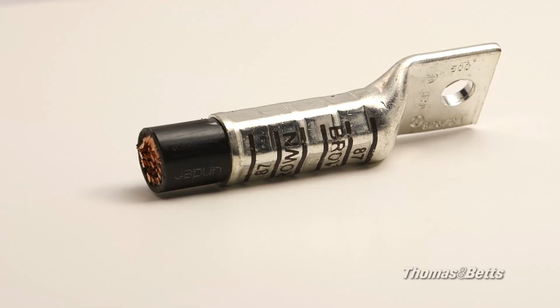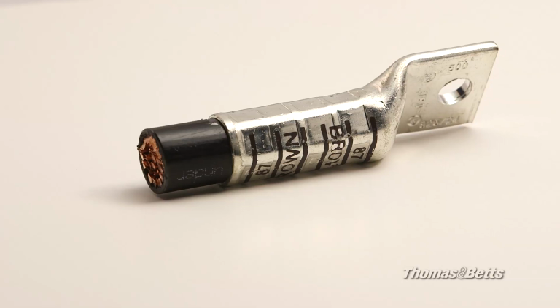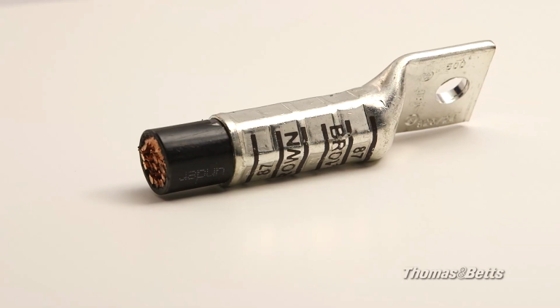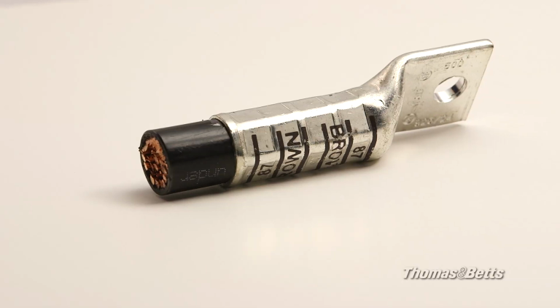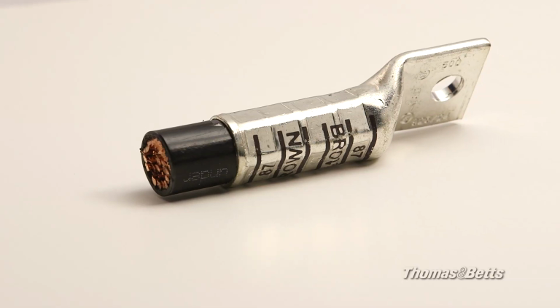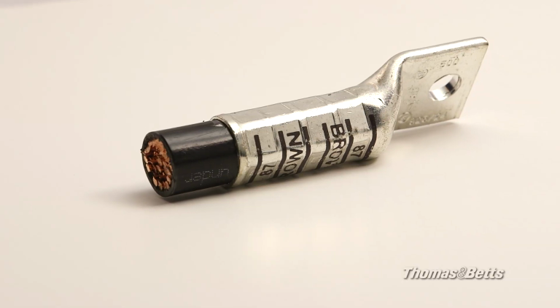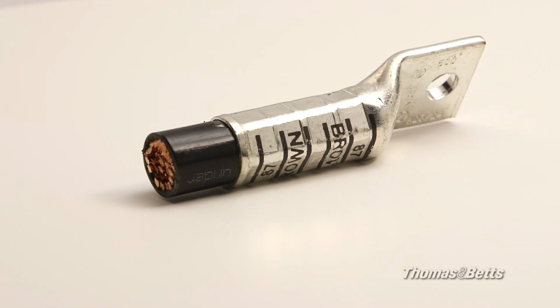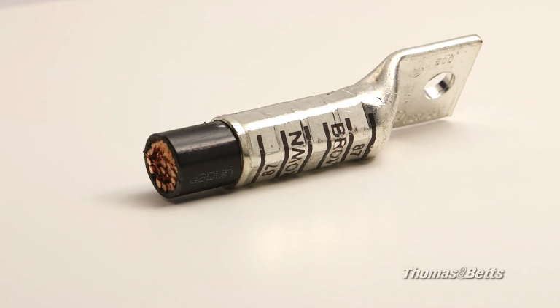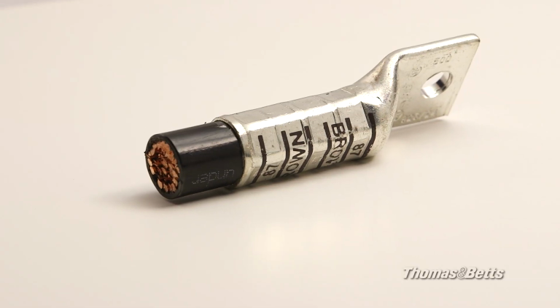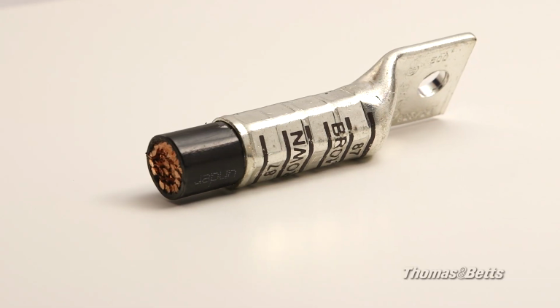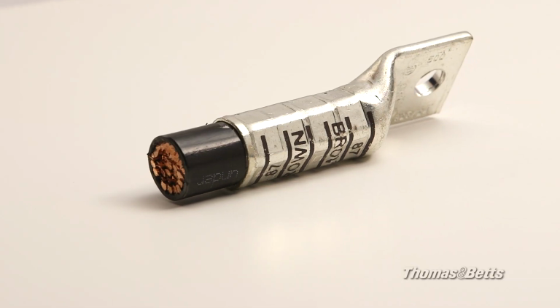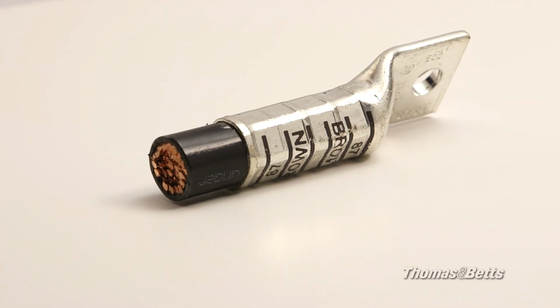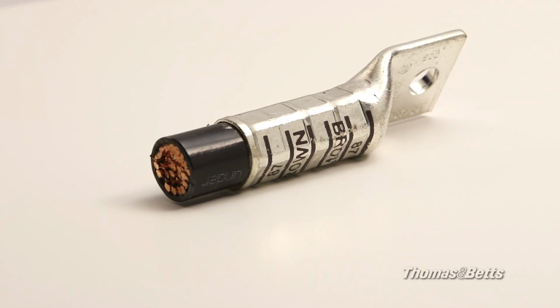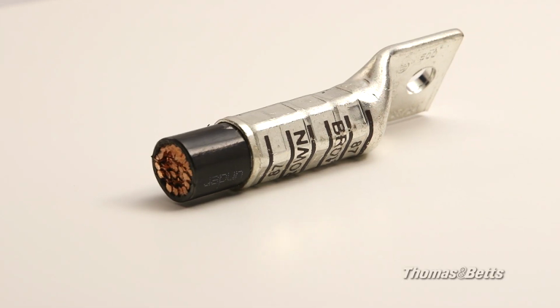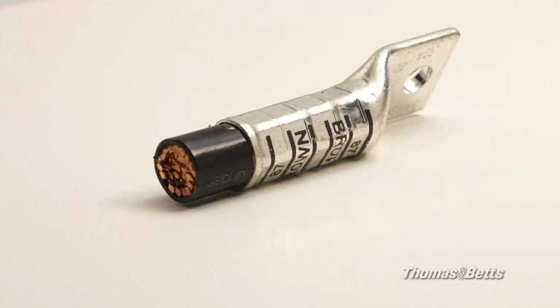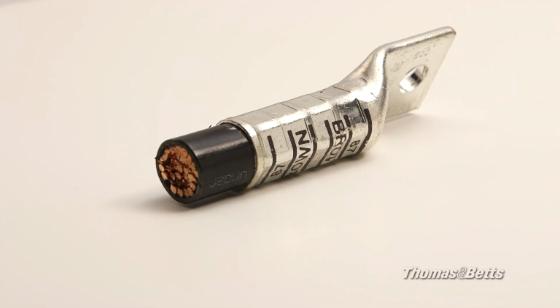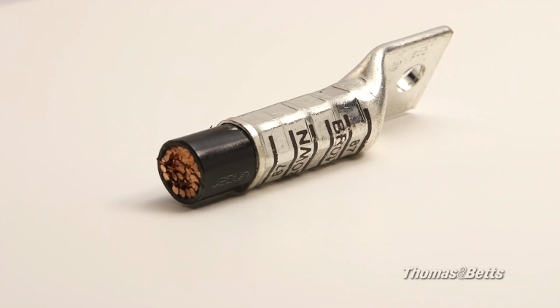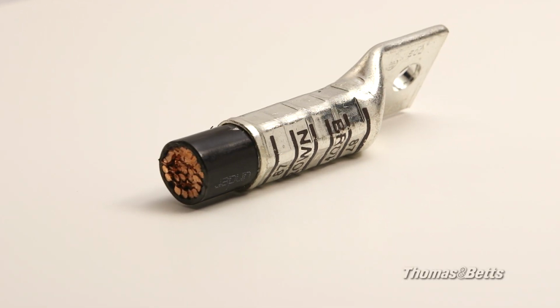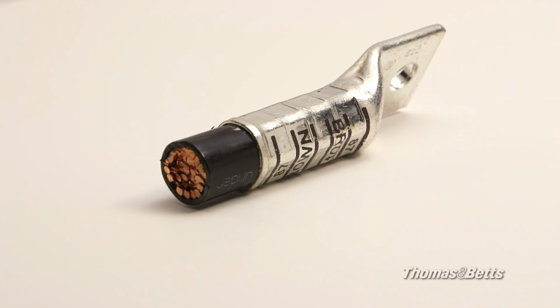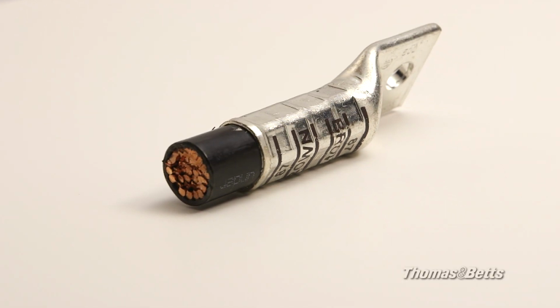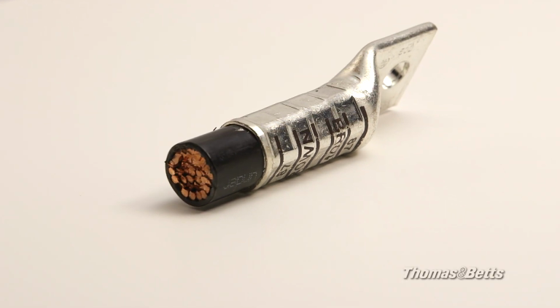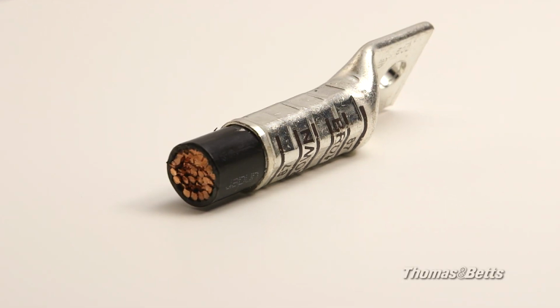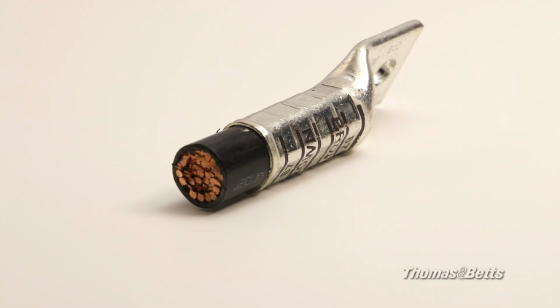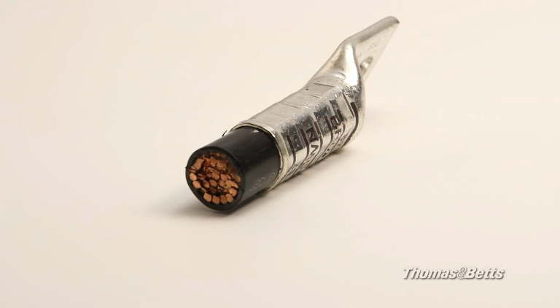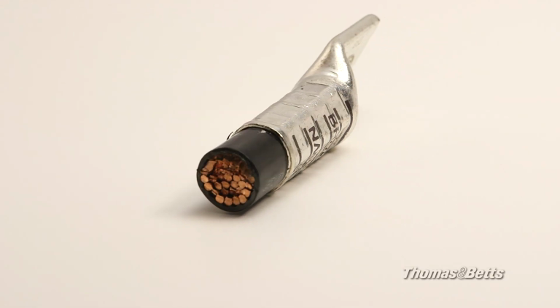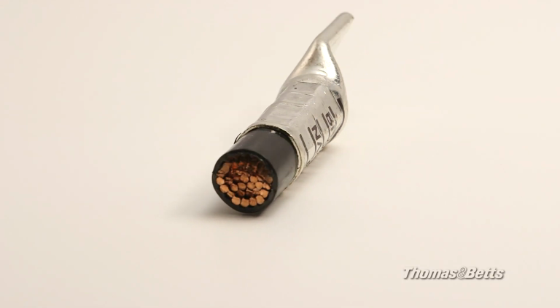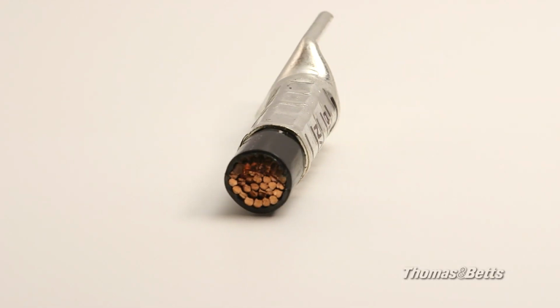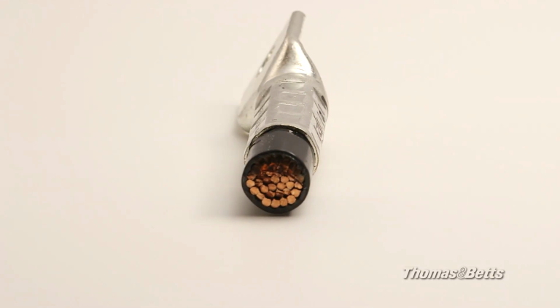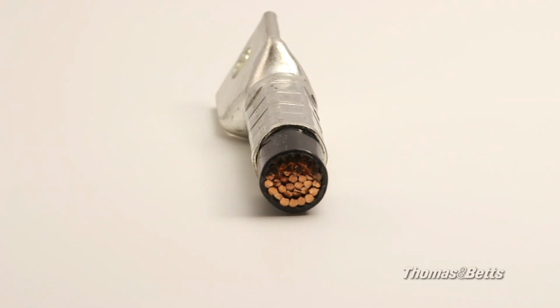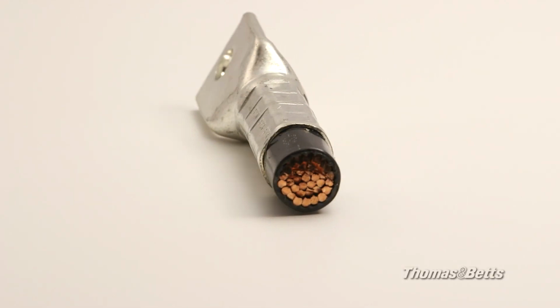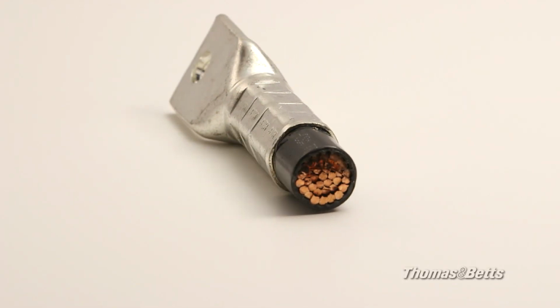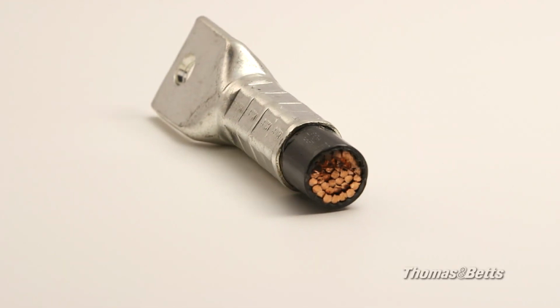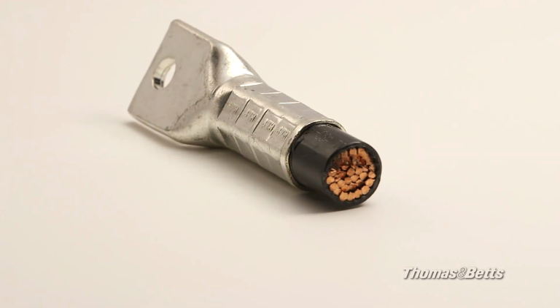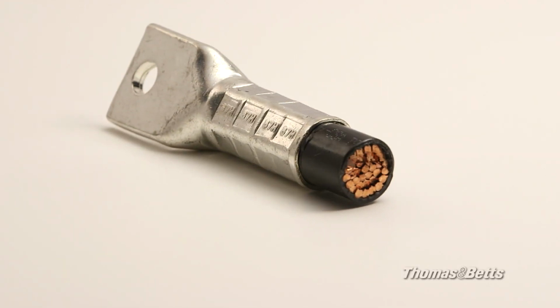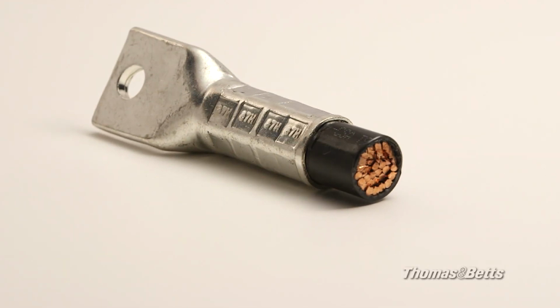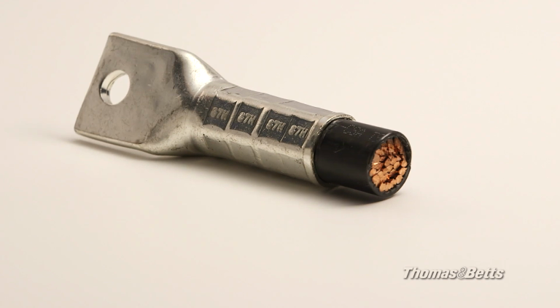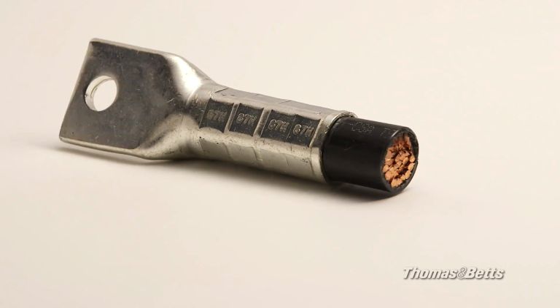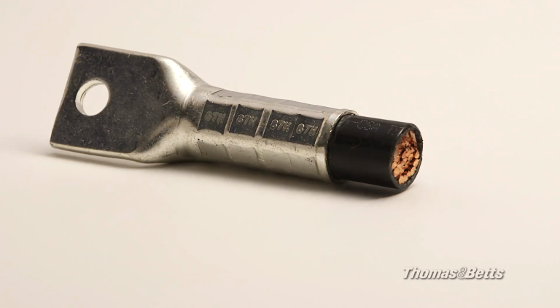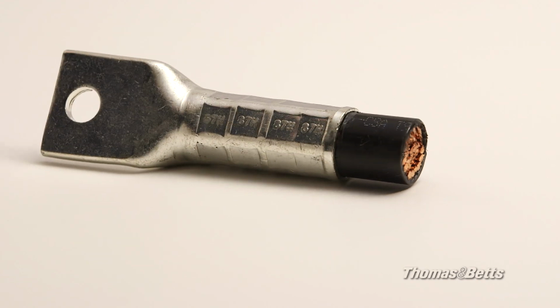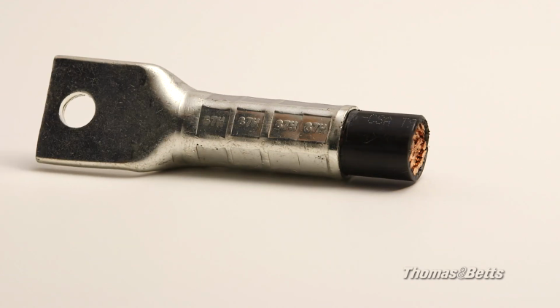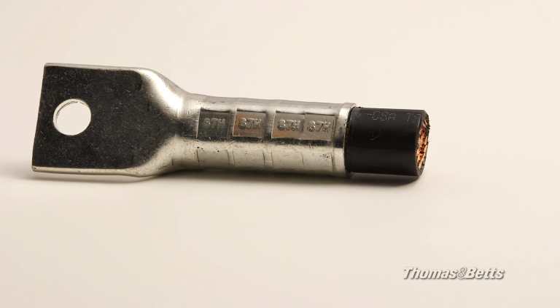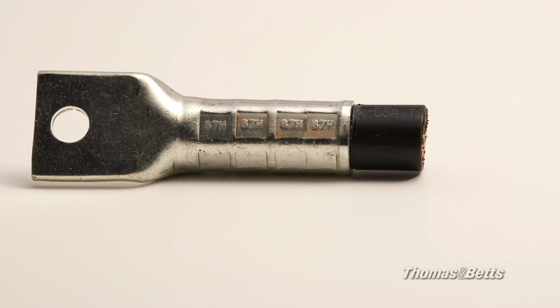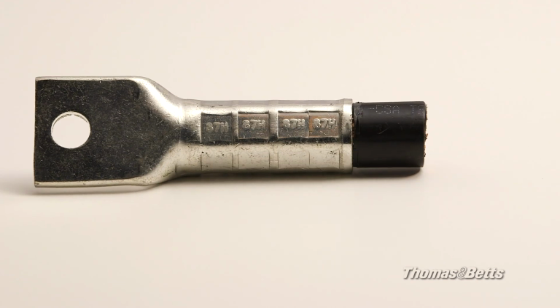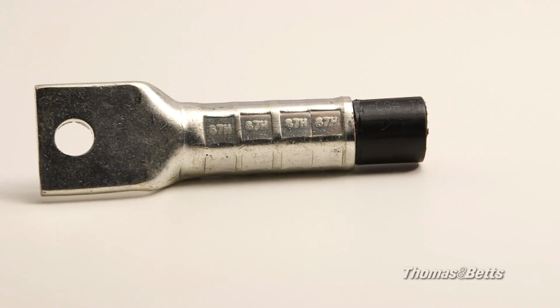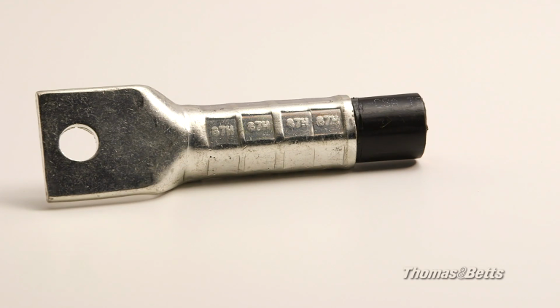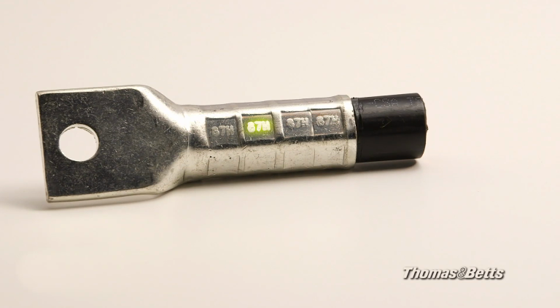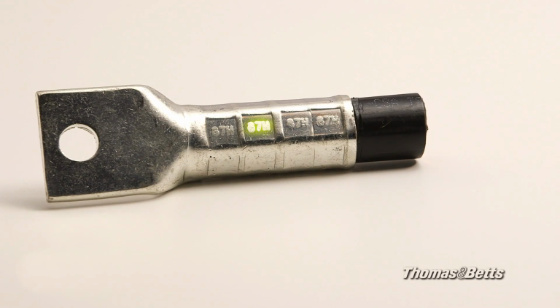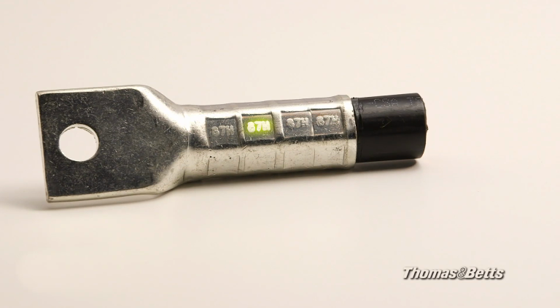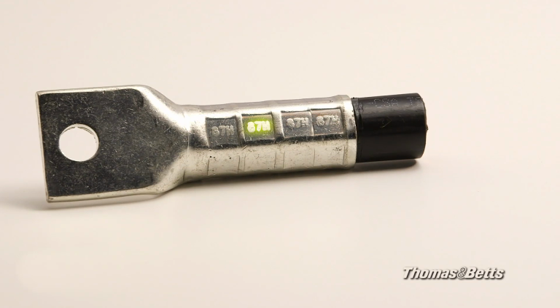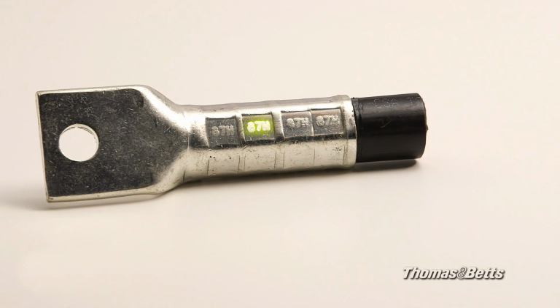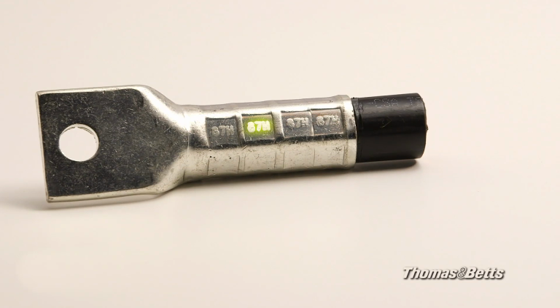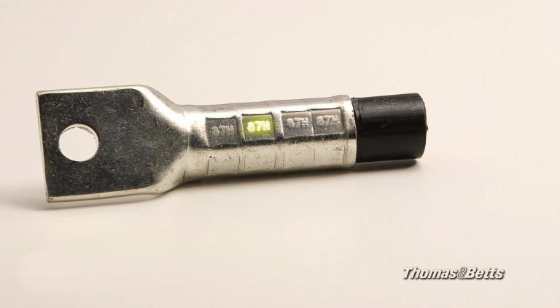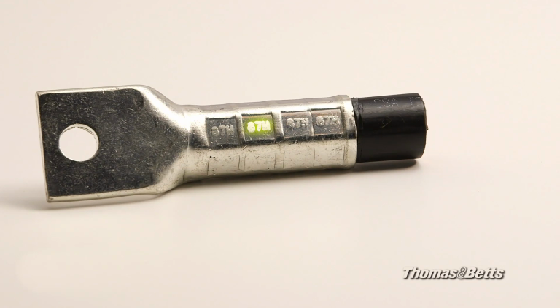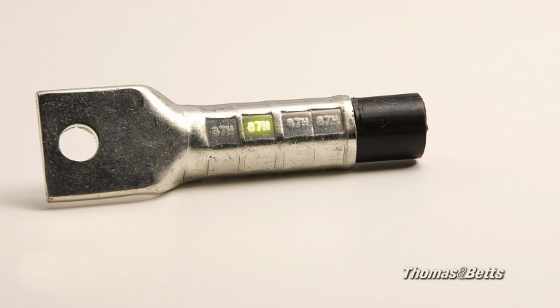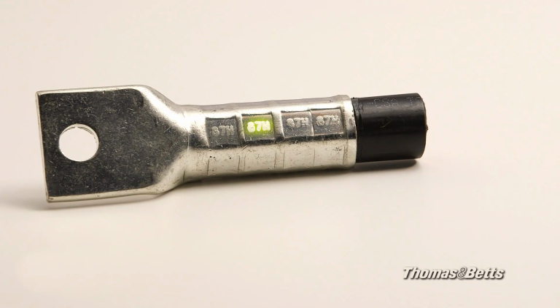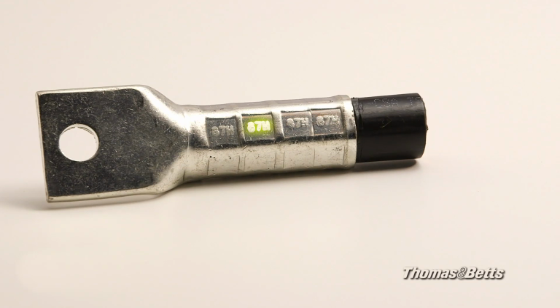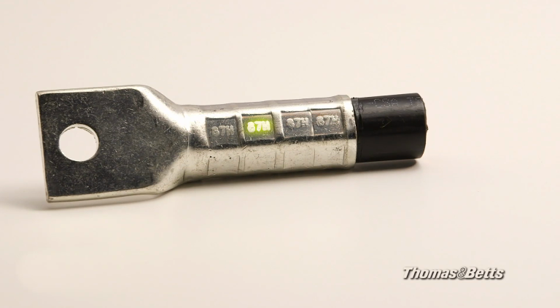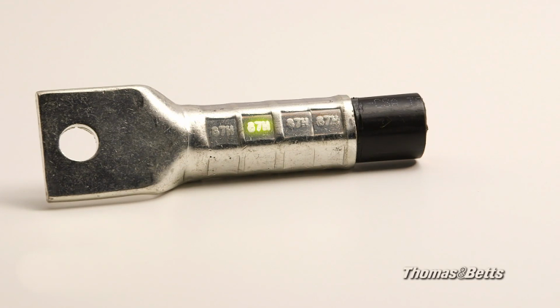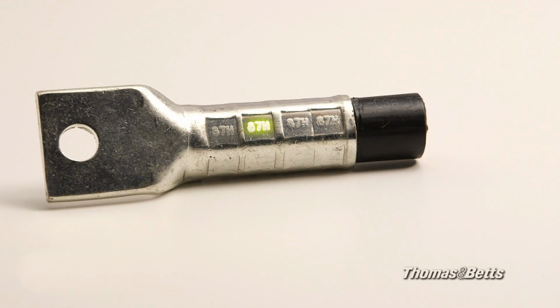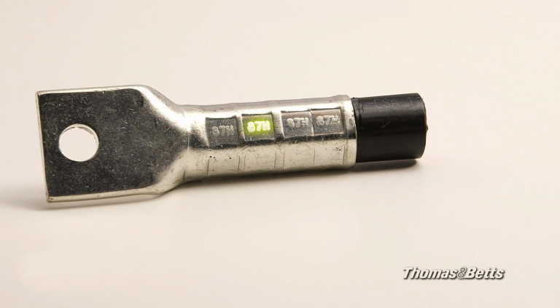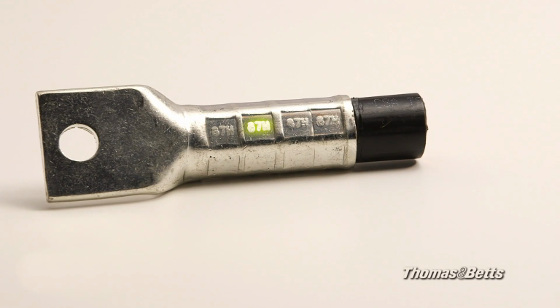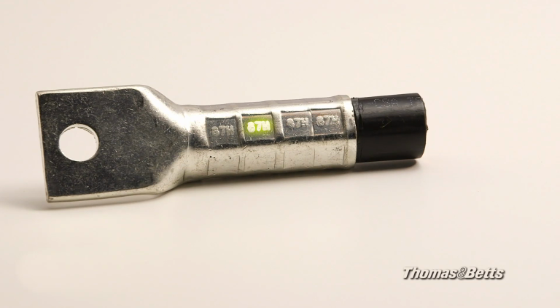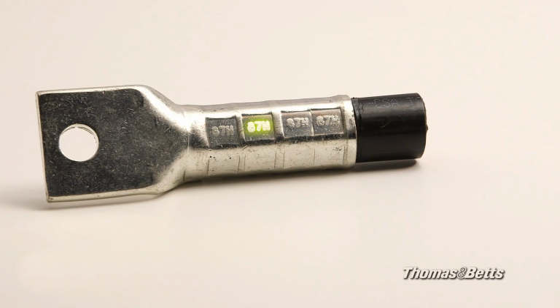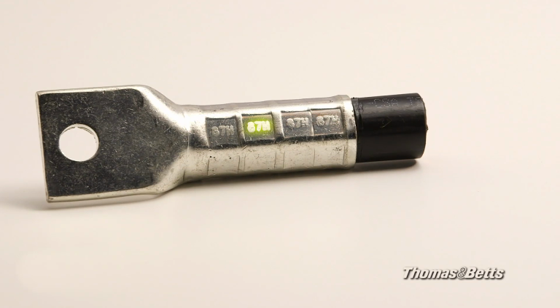In addition, our lugs provide visual indication of complete crimp compression, eliminating the guesswork associated with traditional methods.